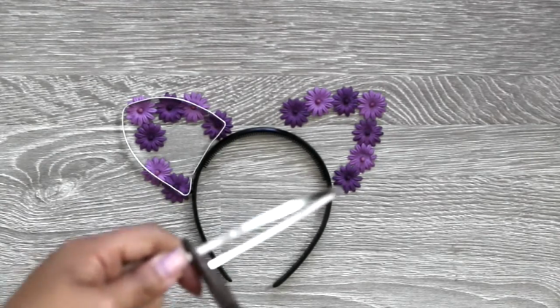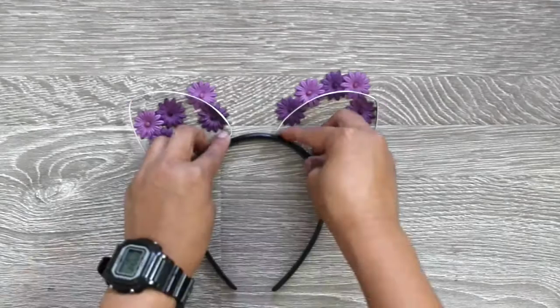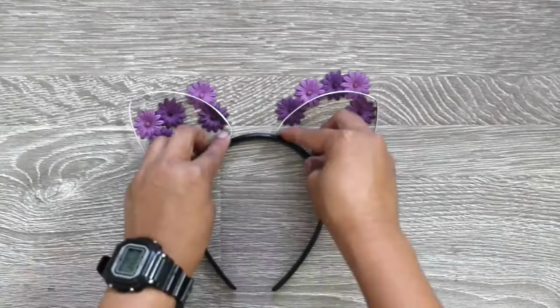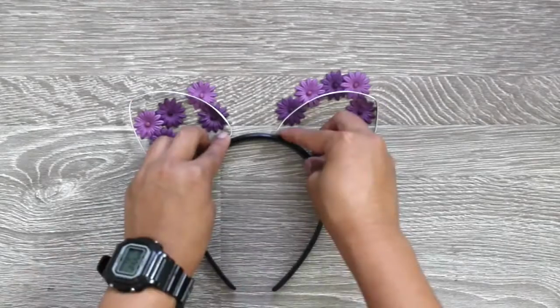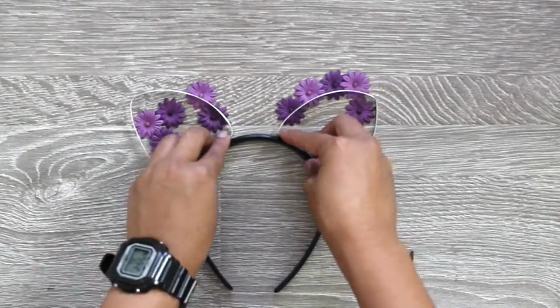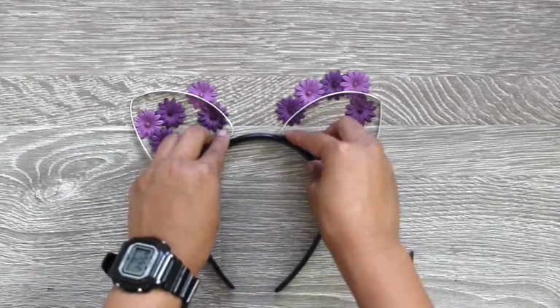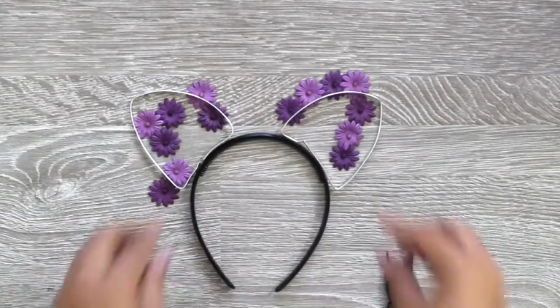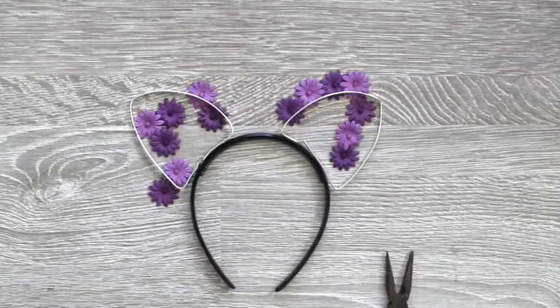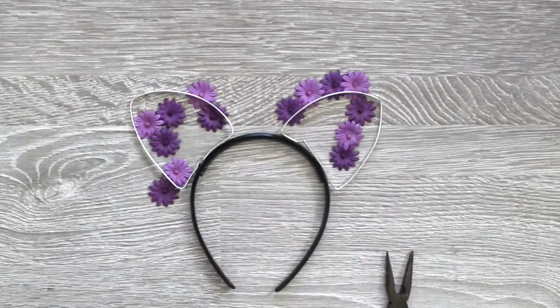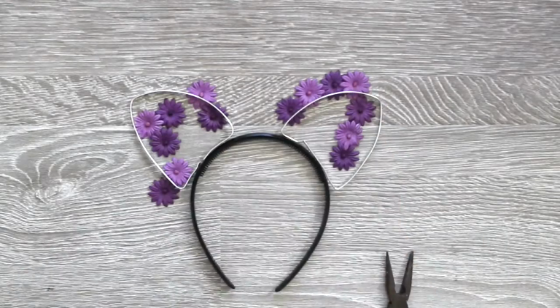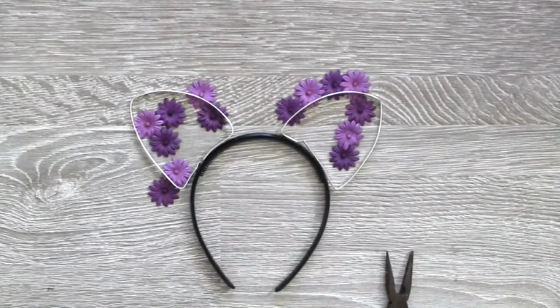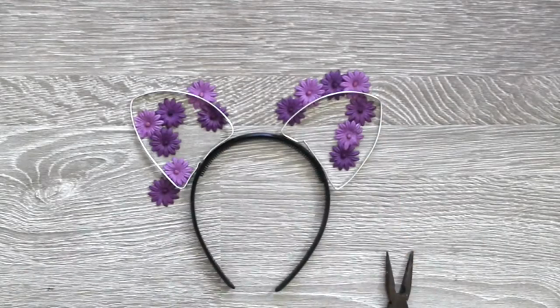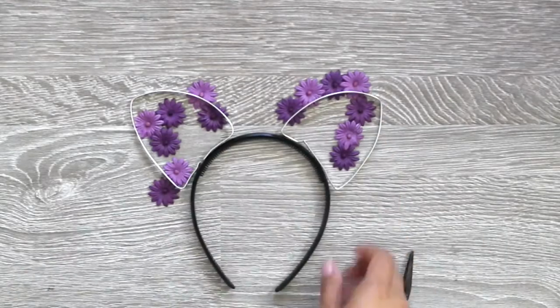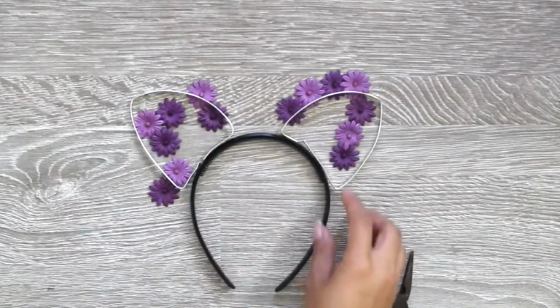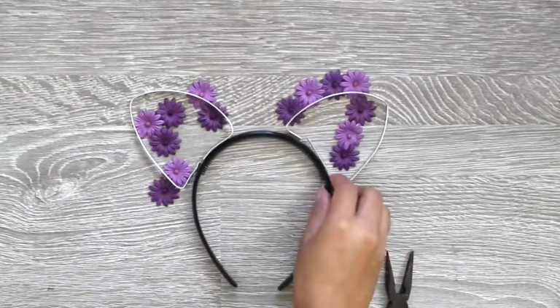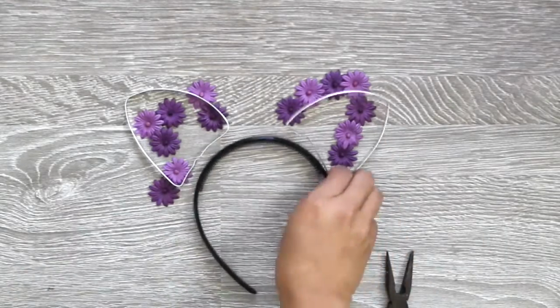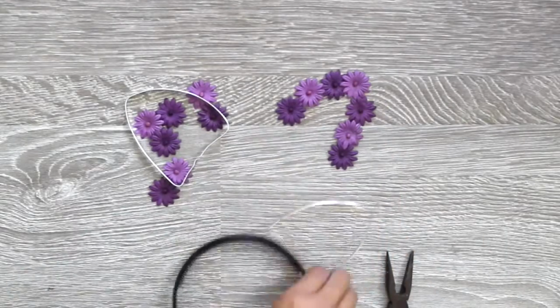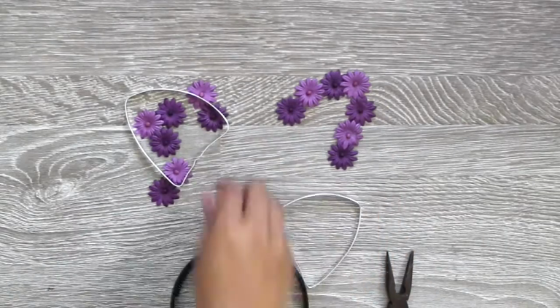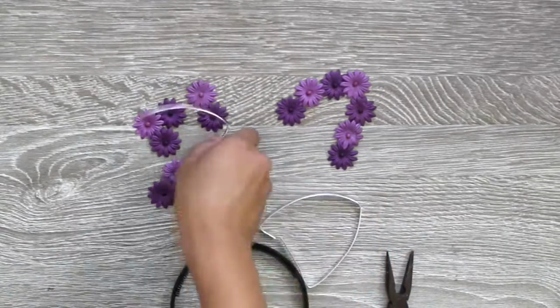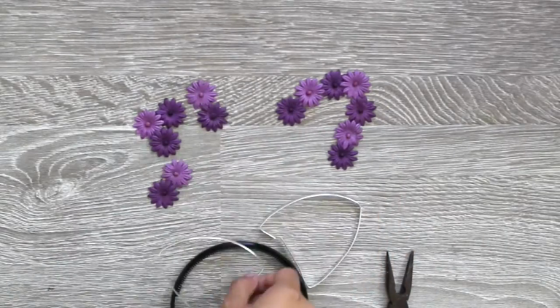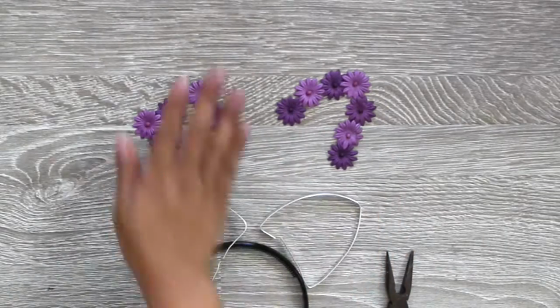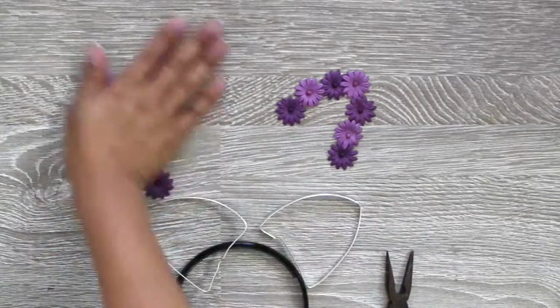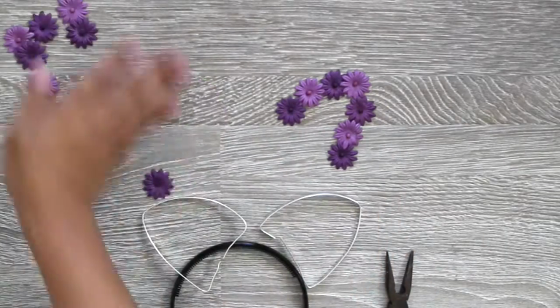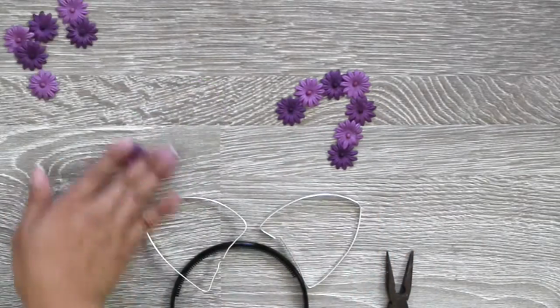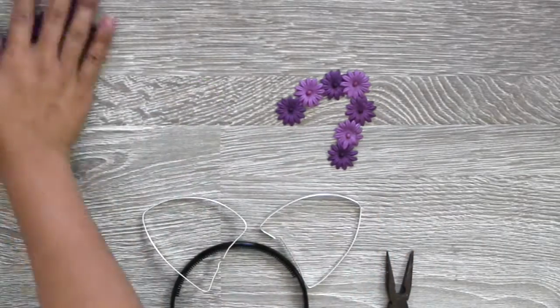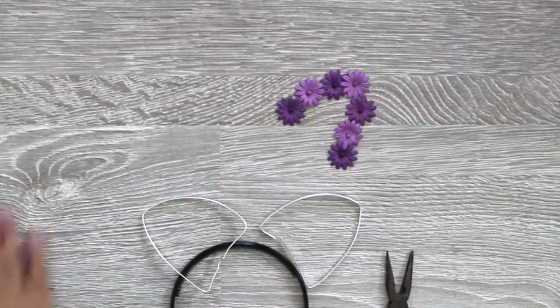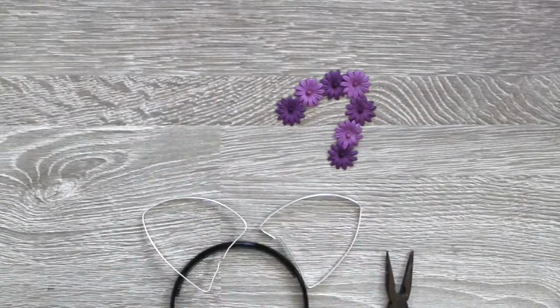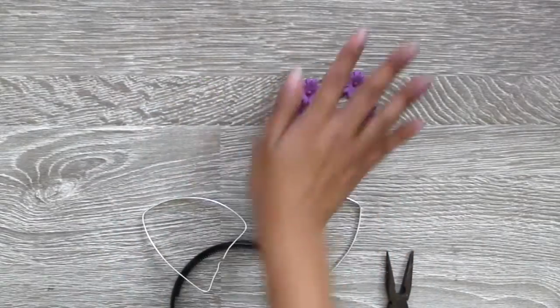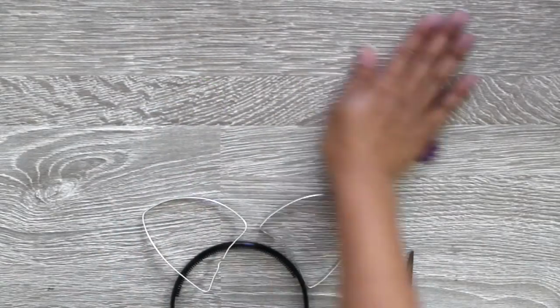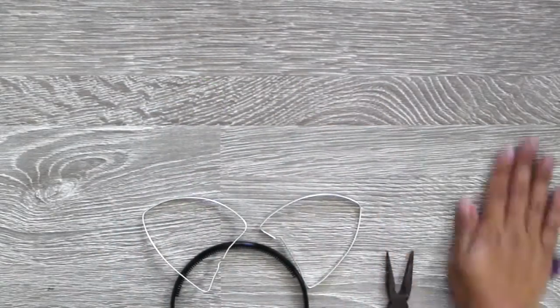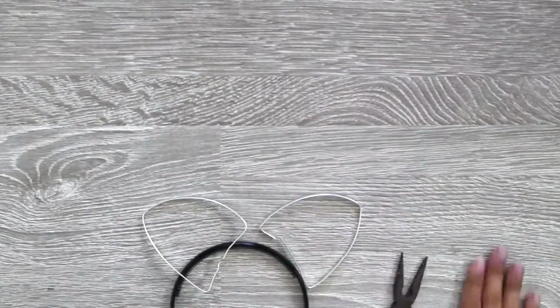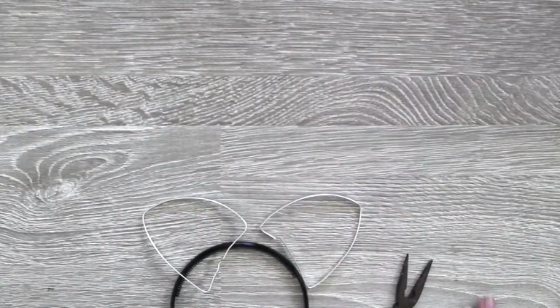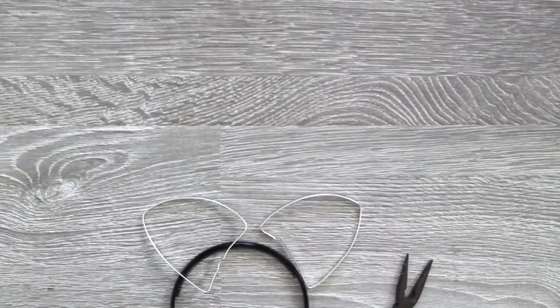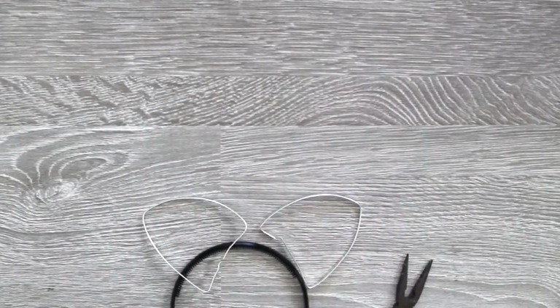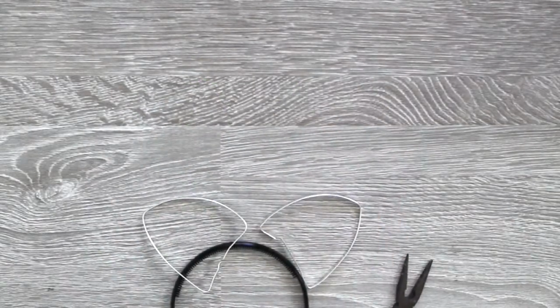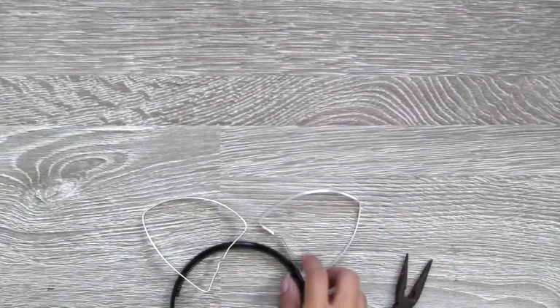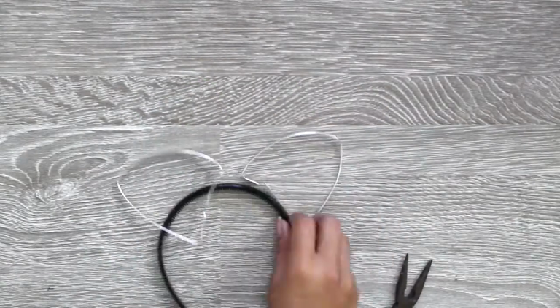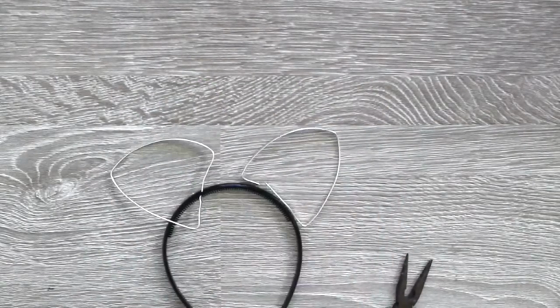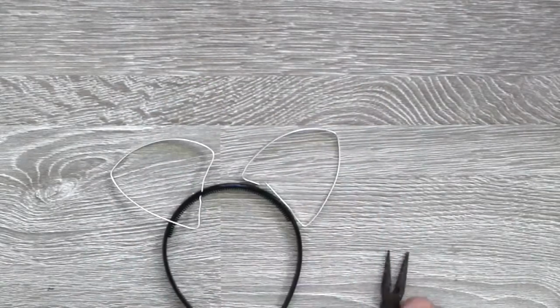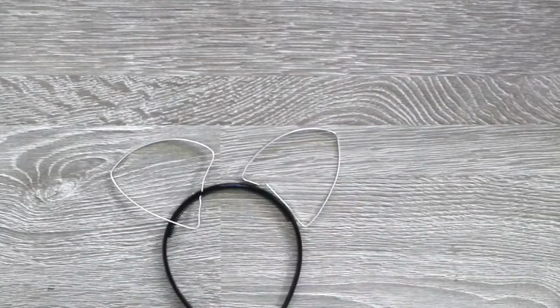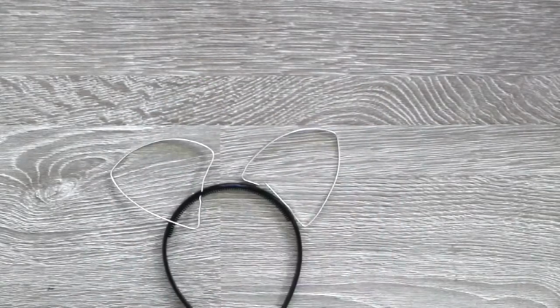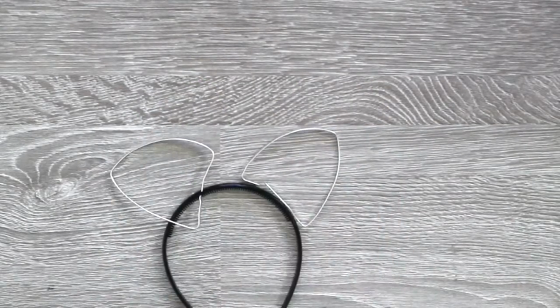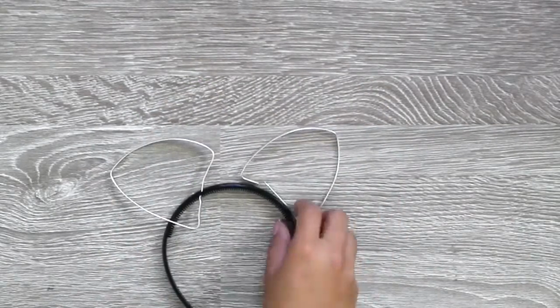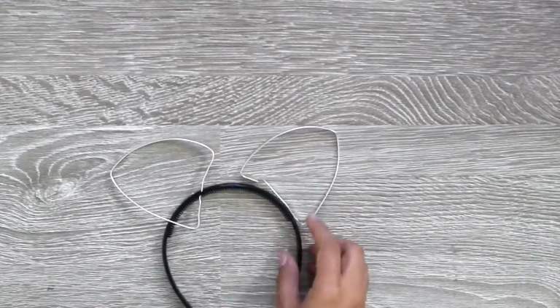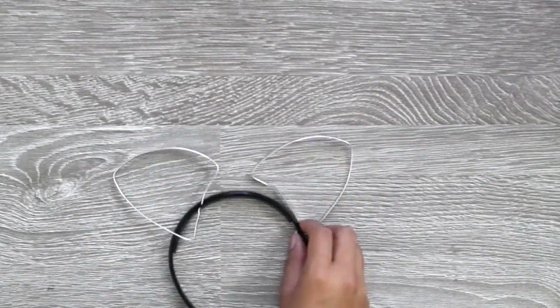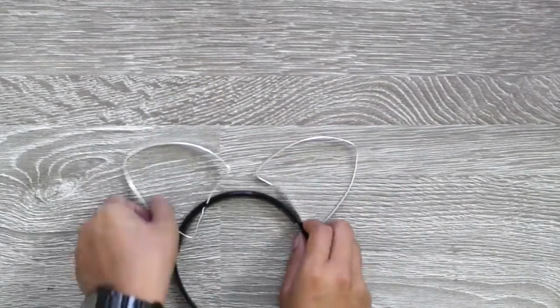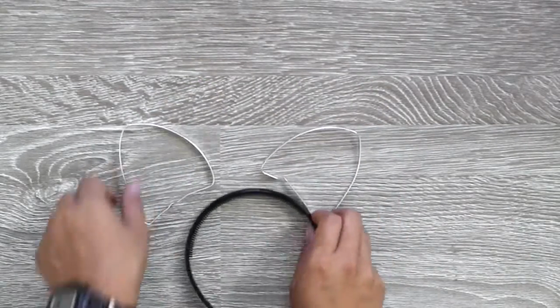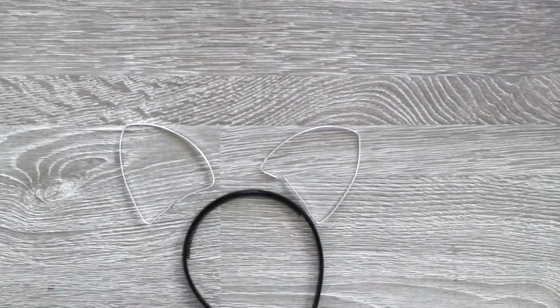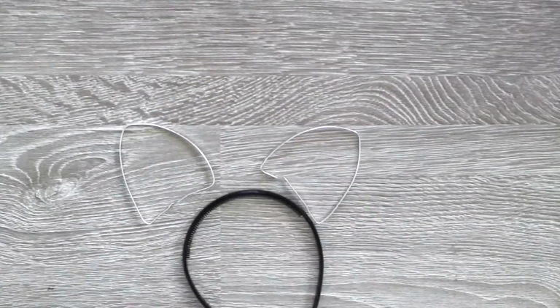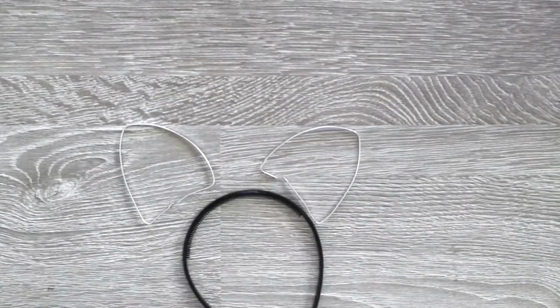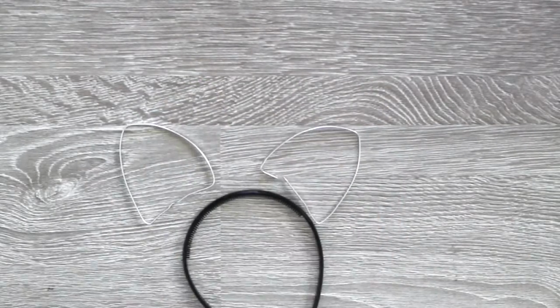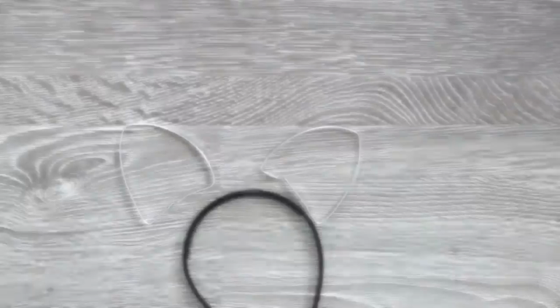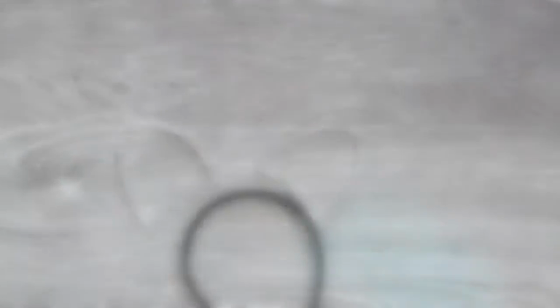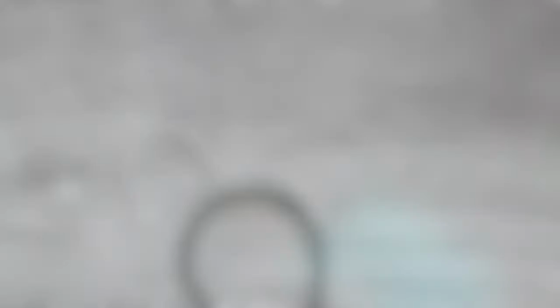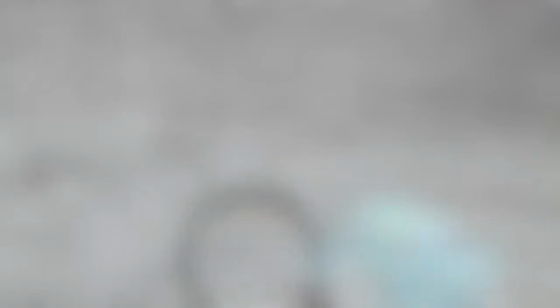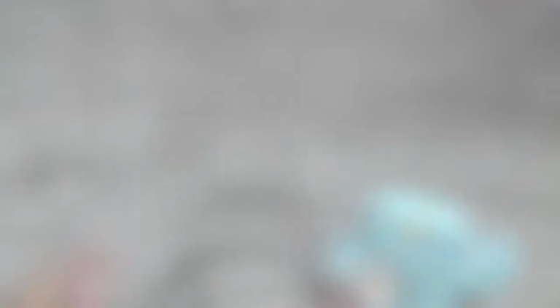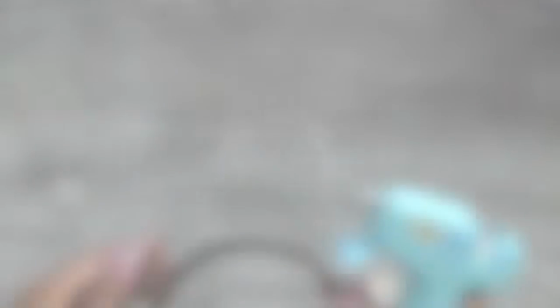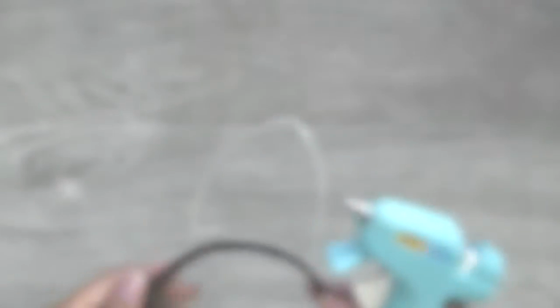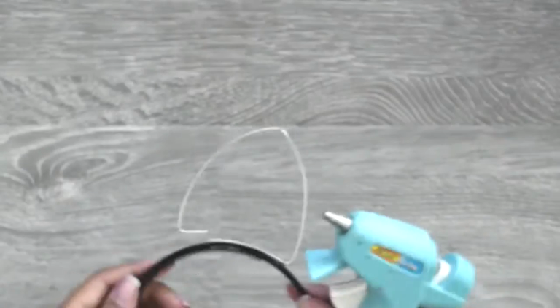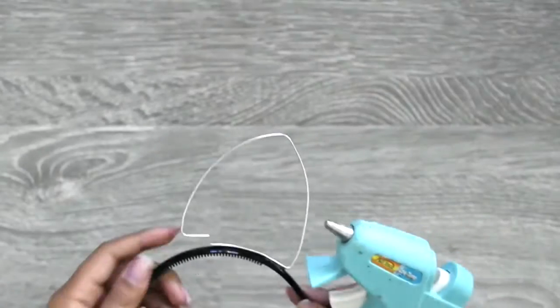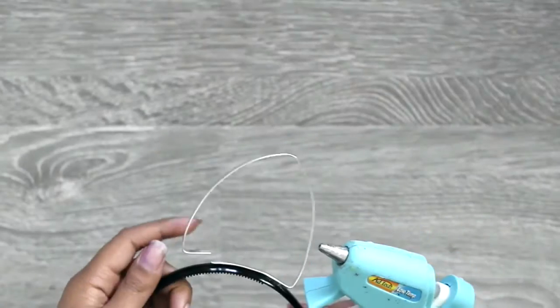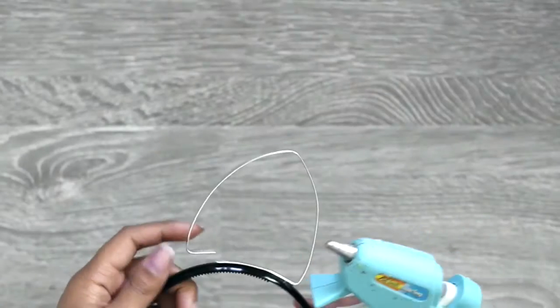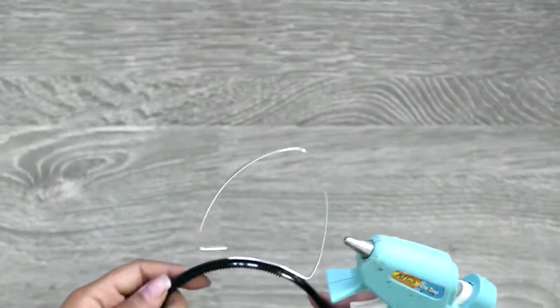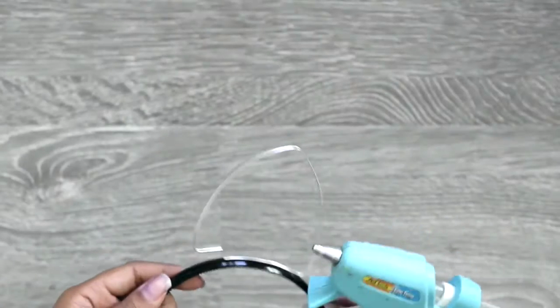Now that the wires are ready, you can start by hot gluing the bottom rim of the ears to the headband.